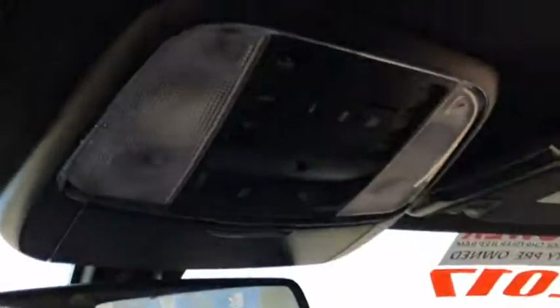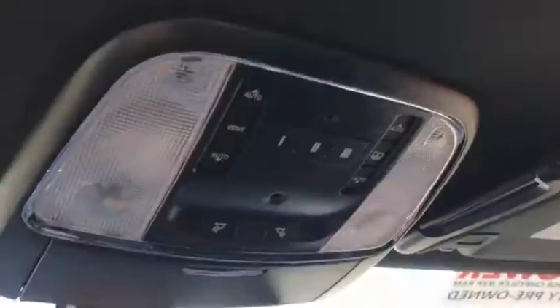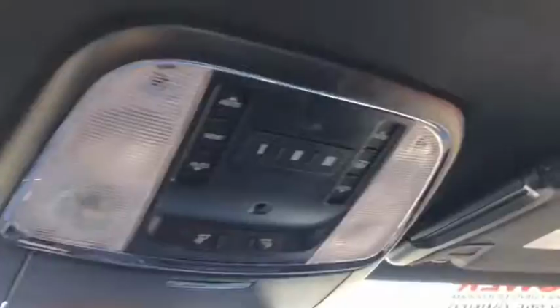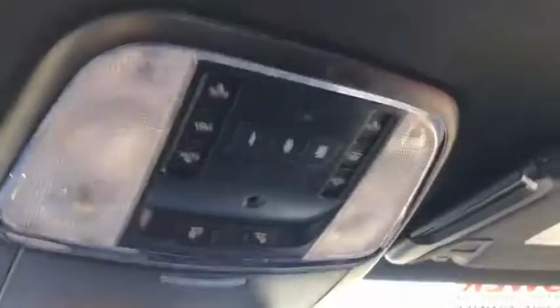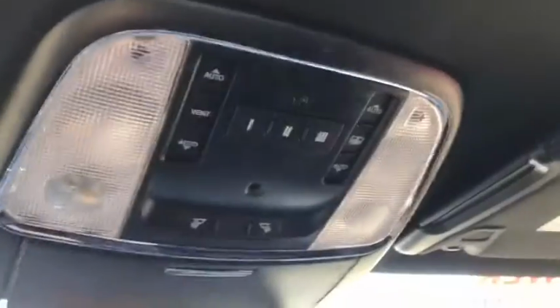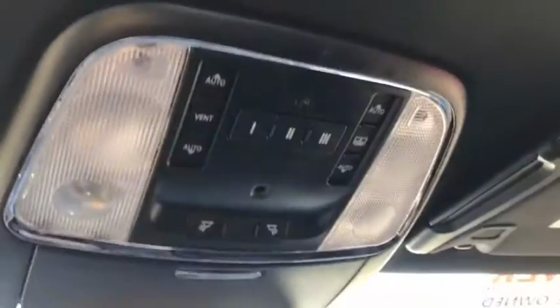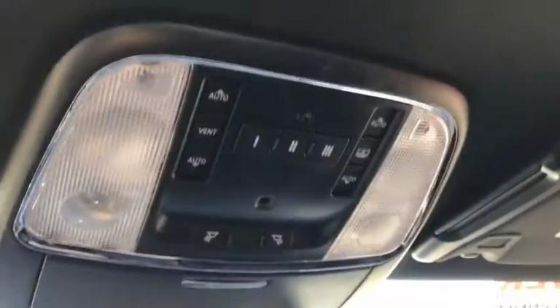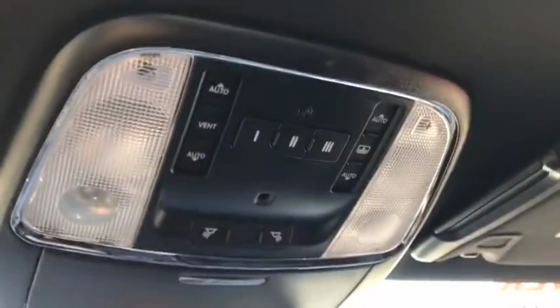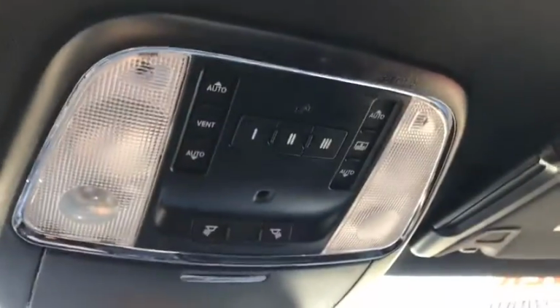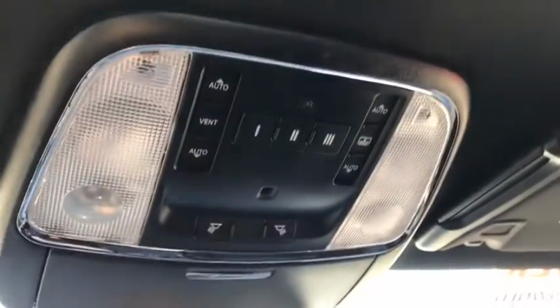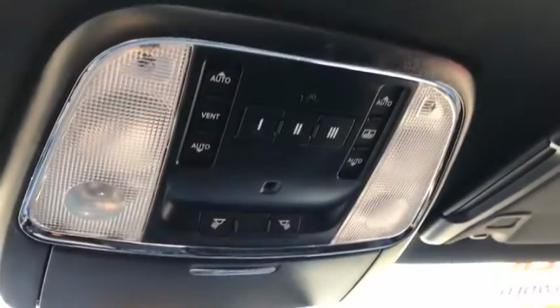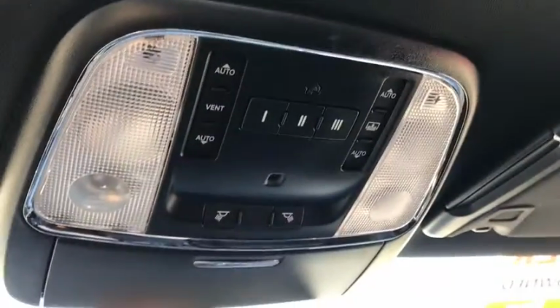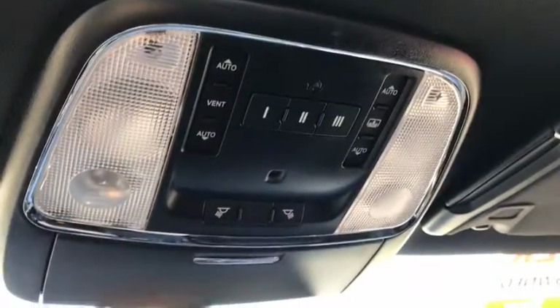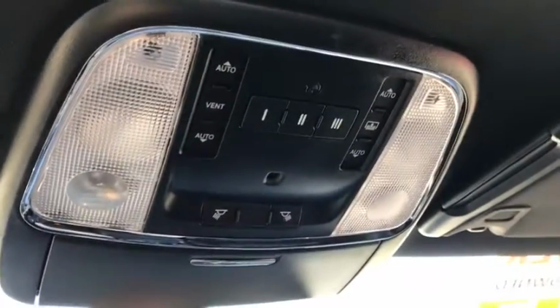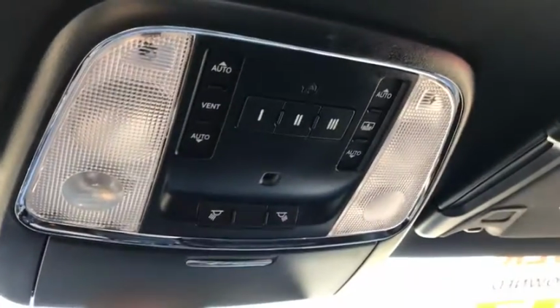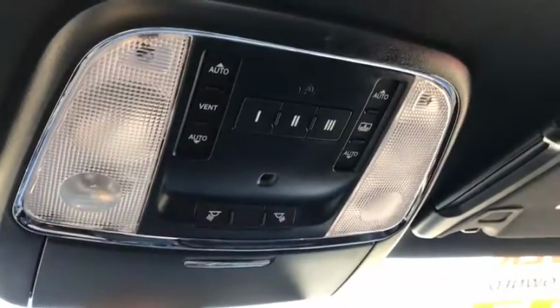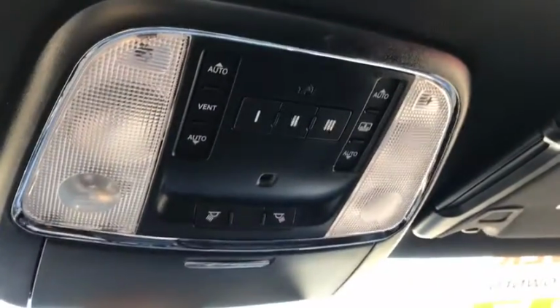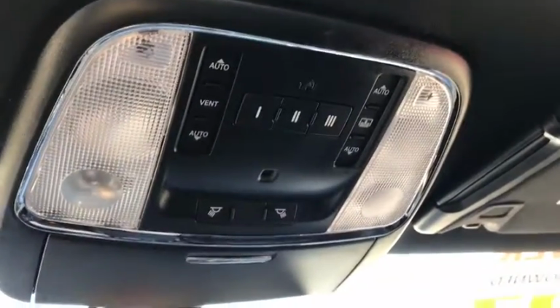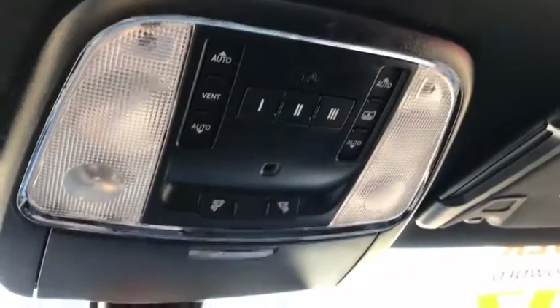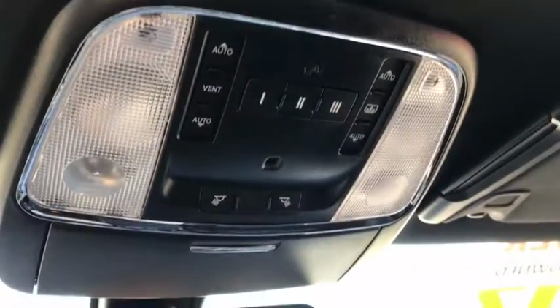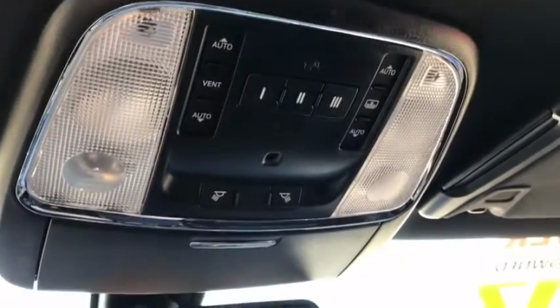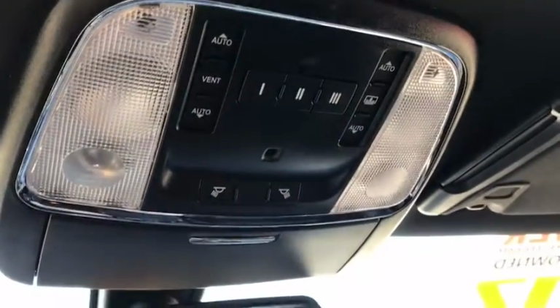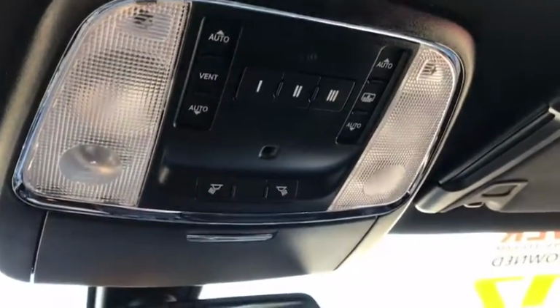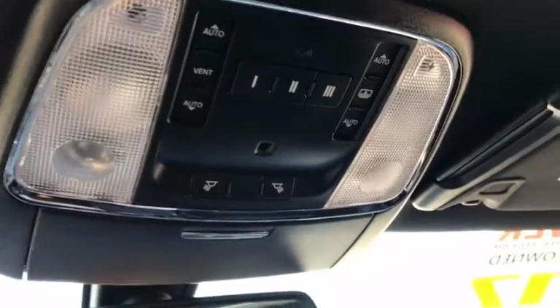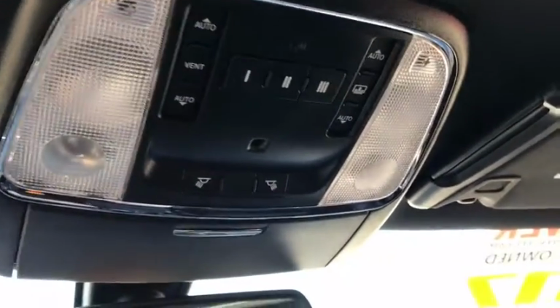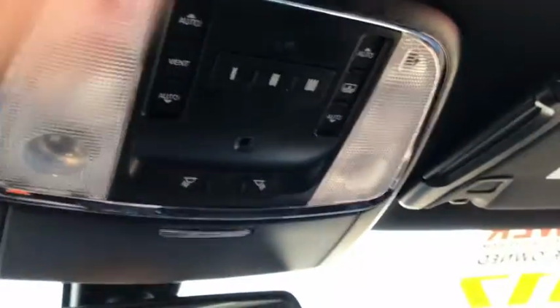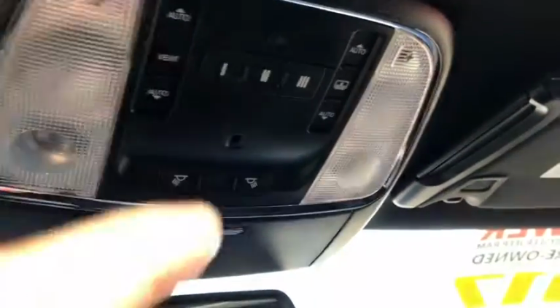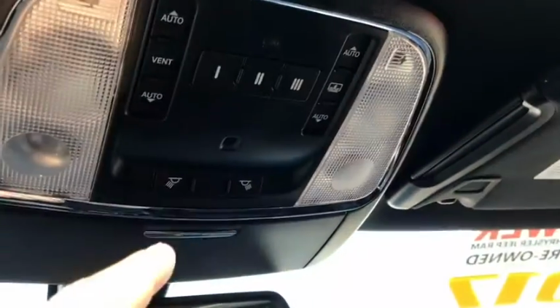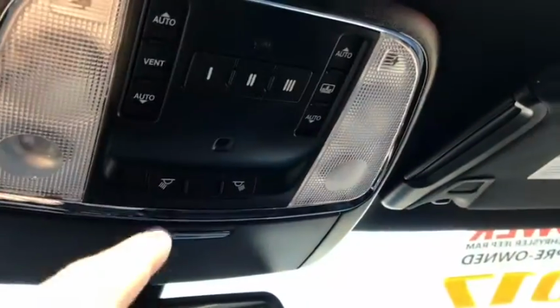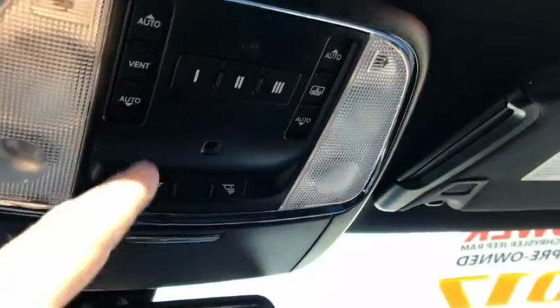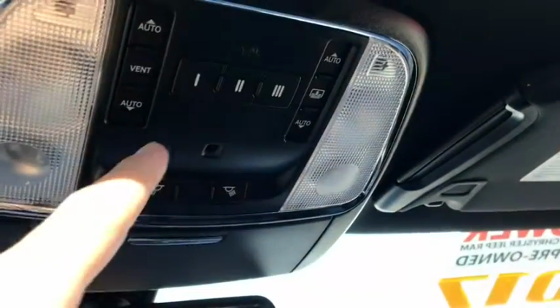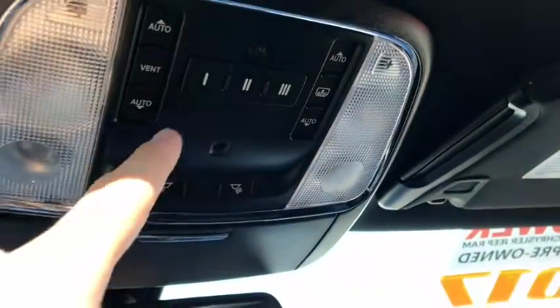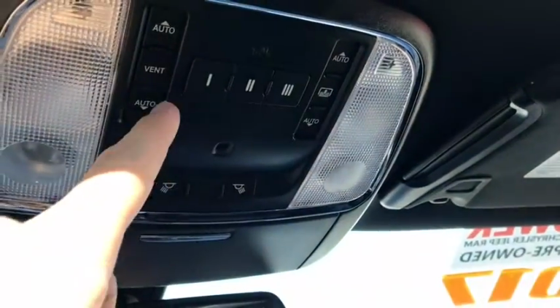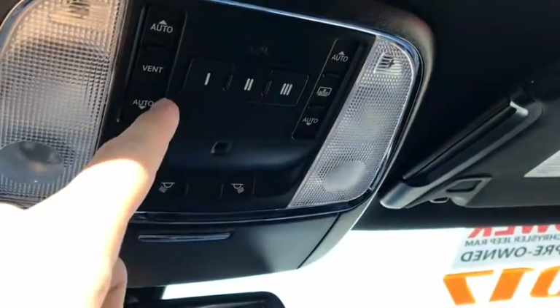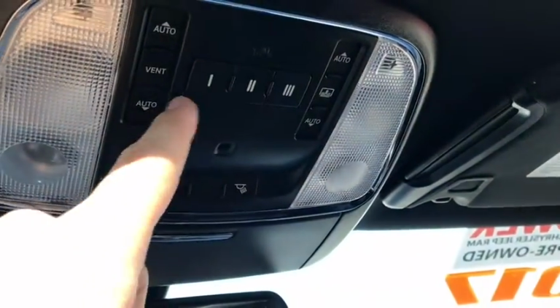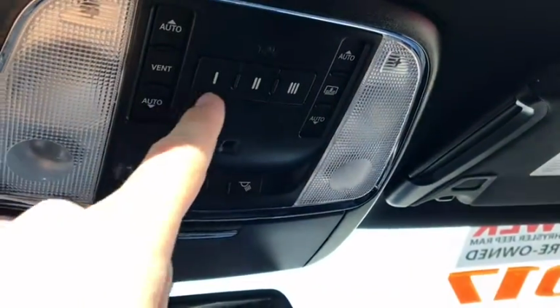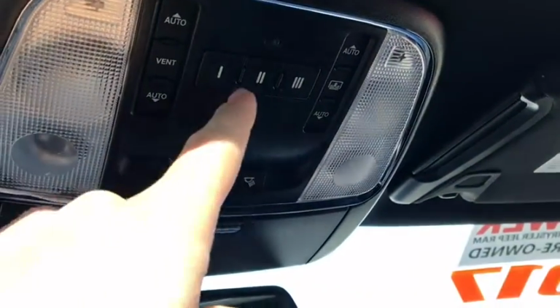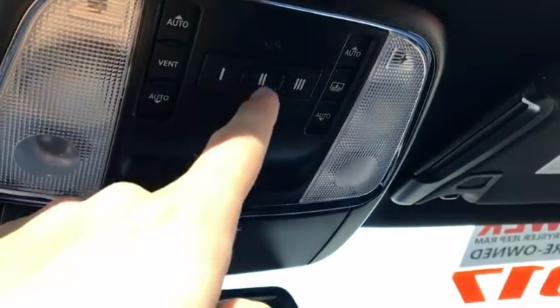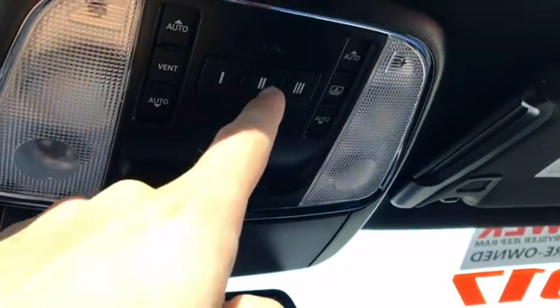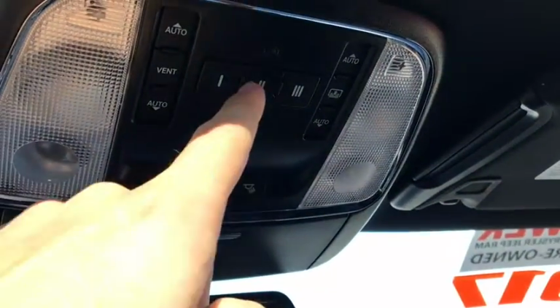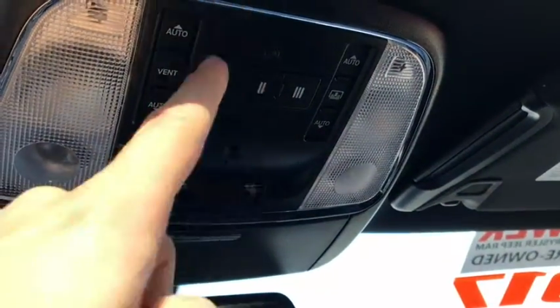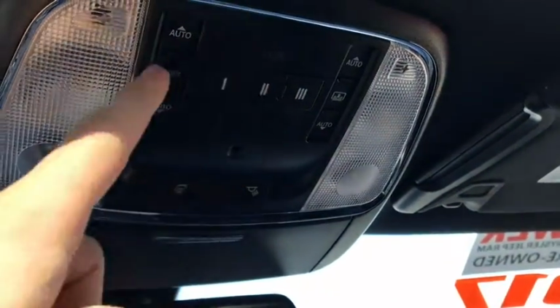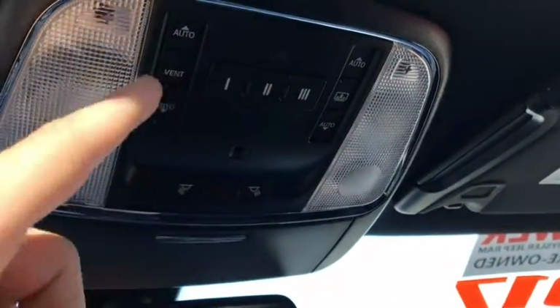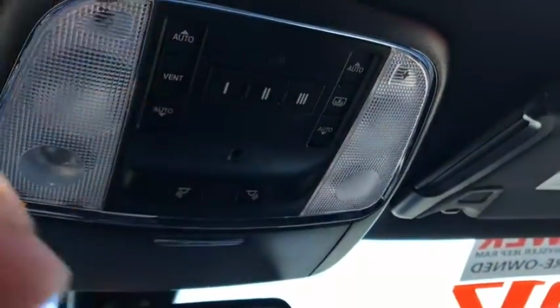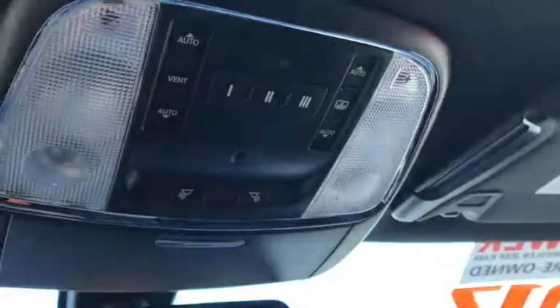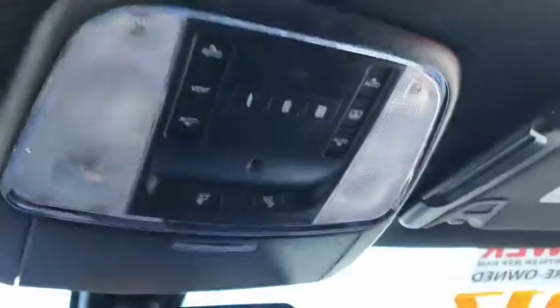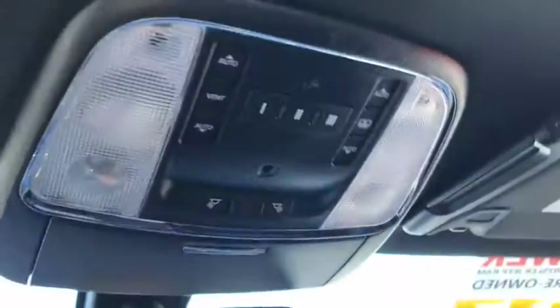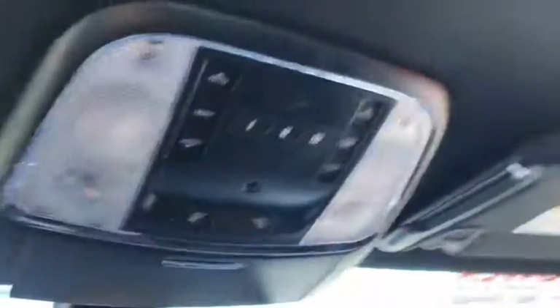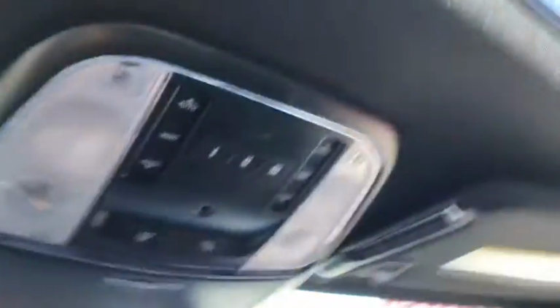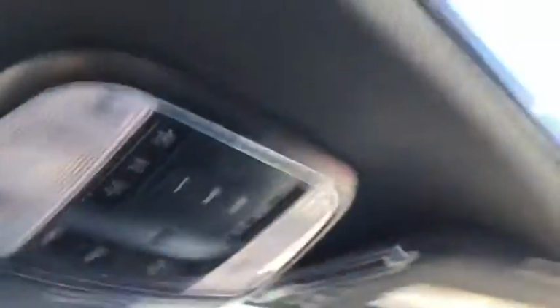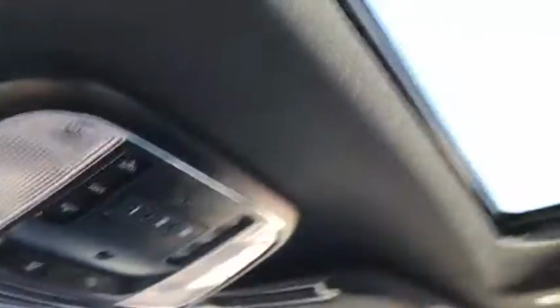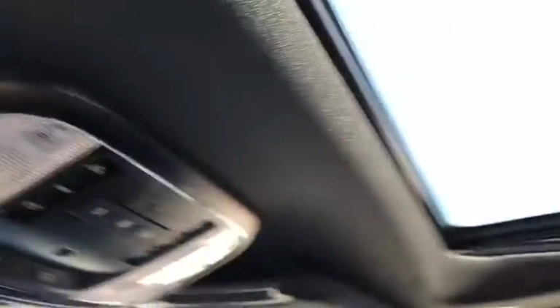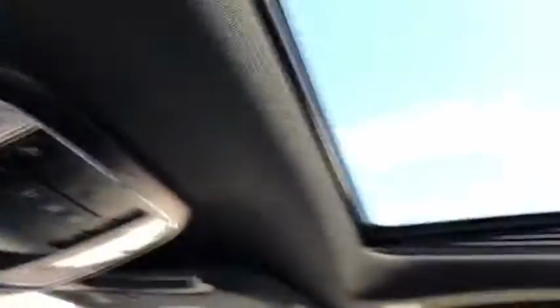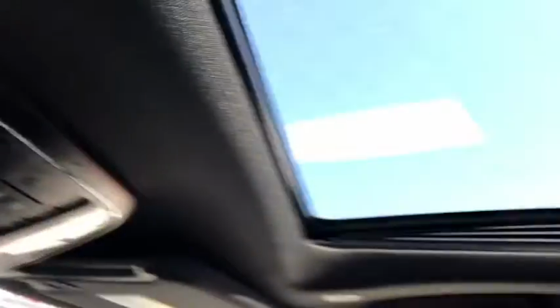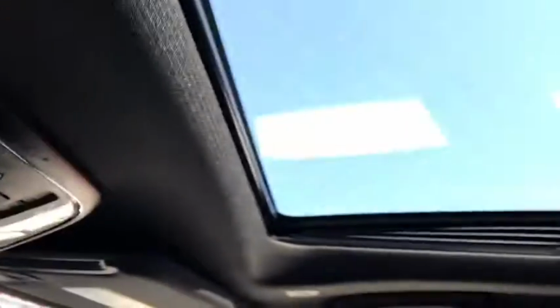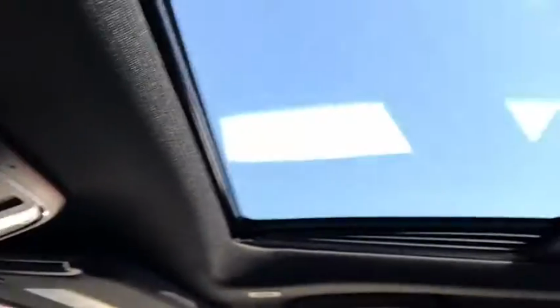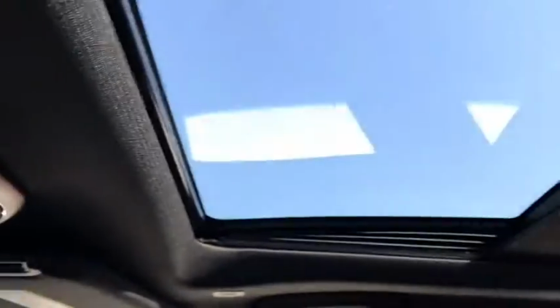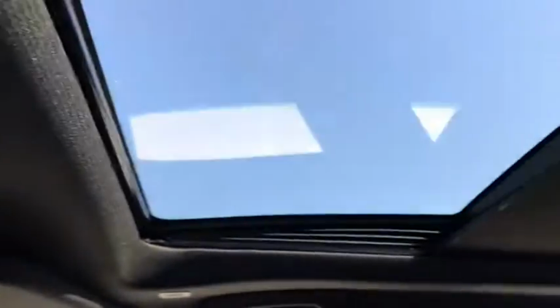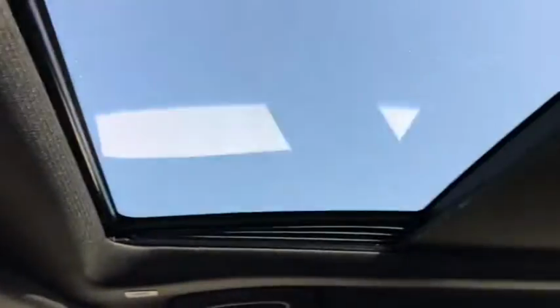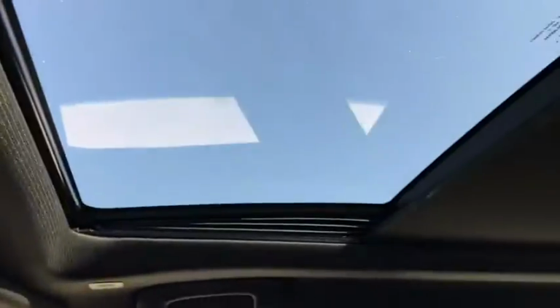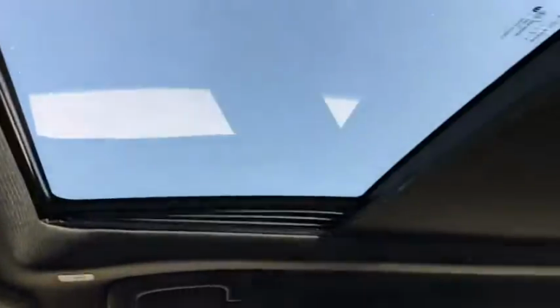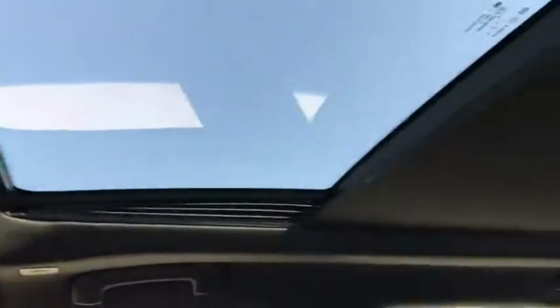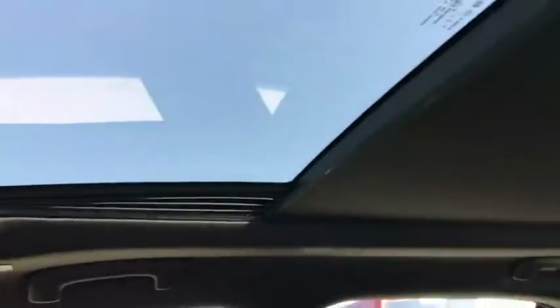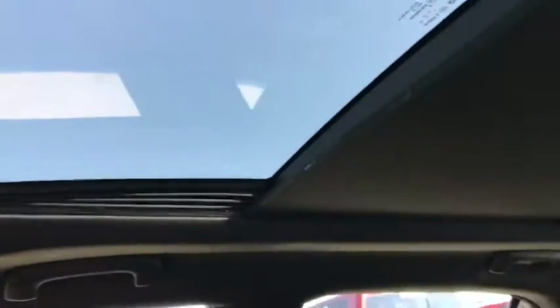Up here you have your control panel for your lights, you can program your garage door, and you have your panoramic sunroof.